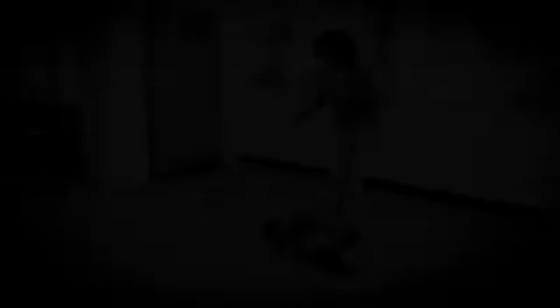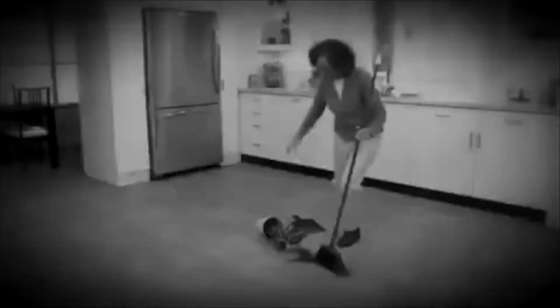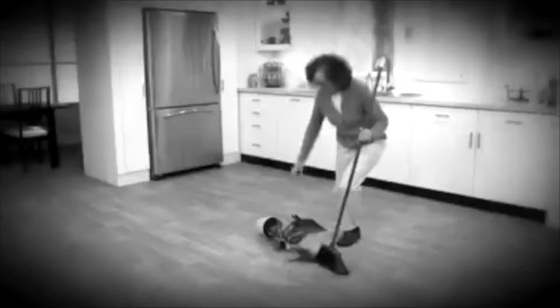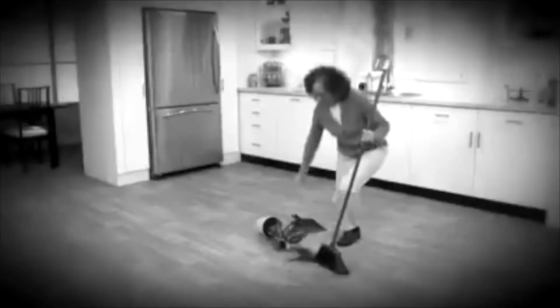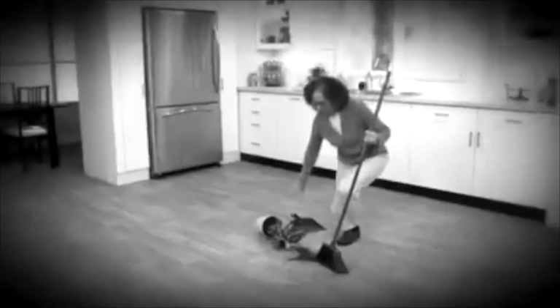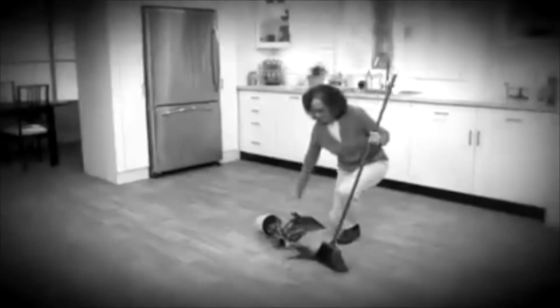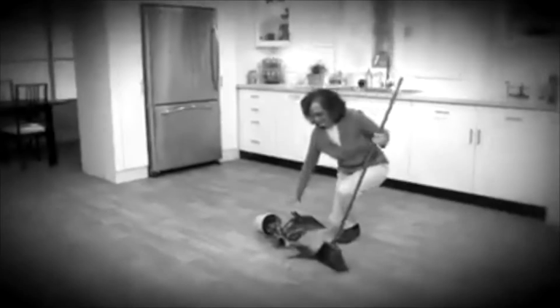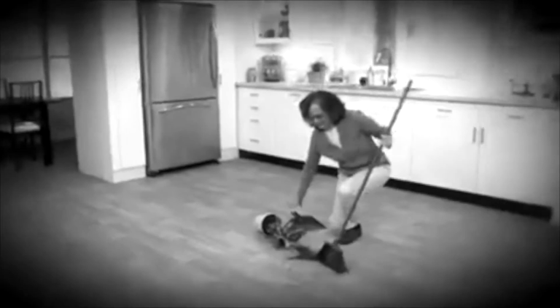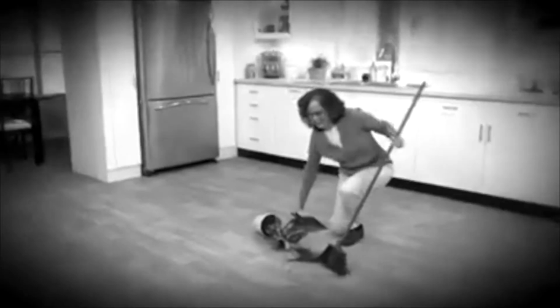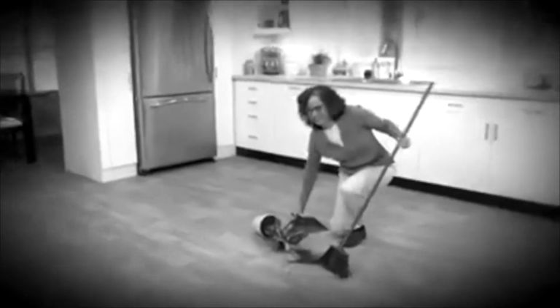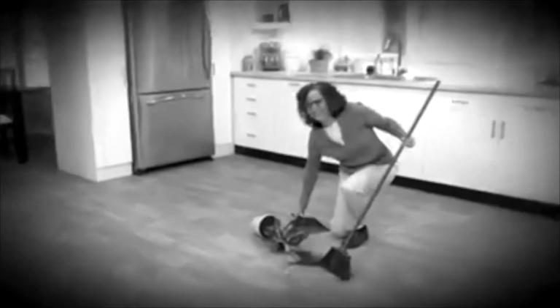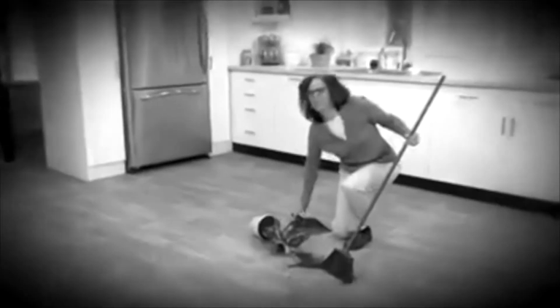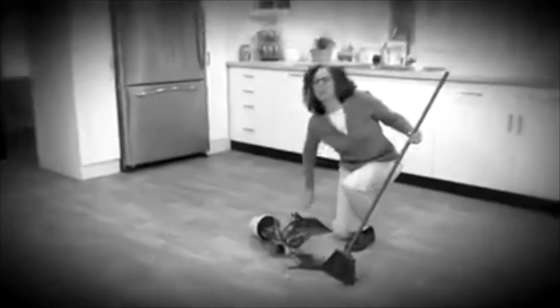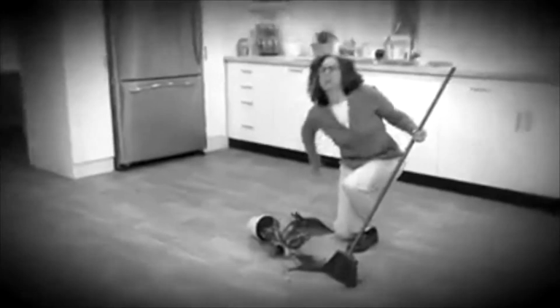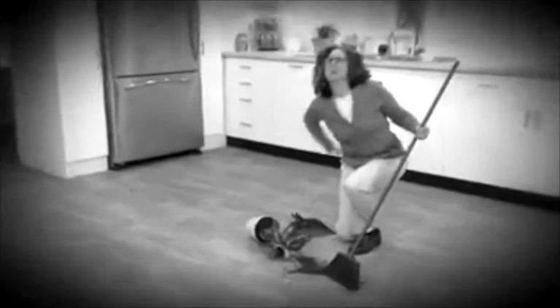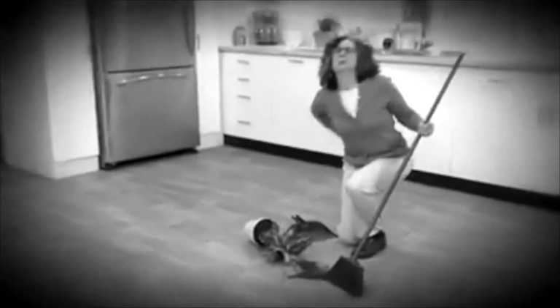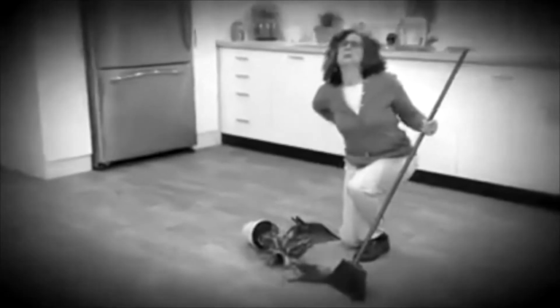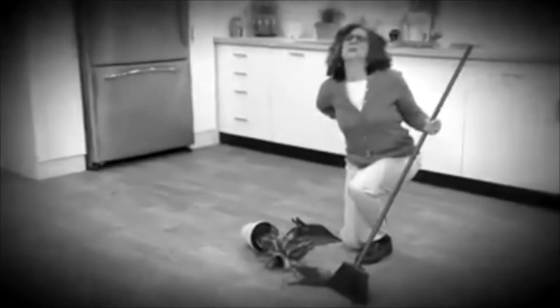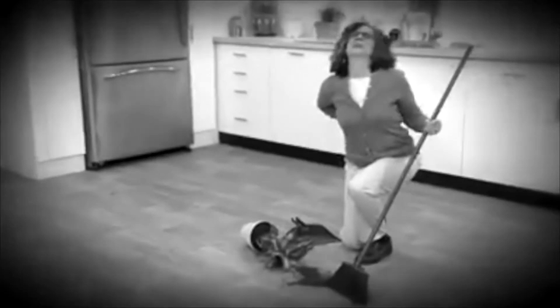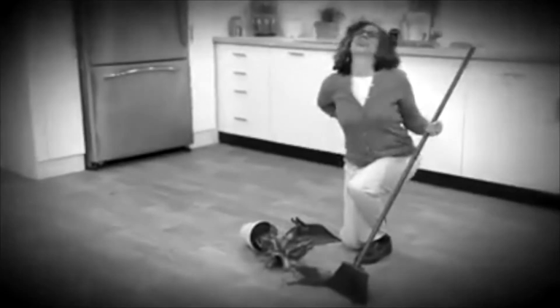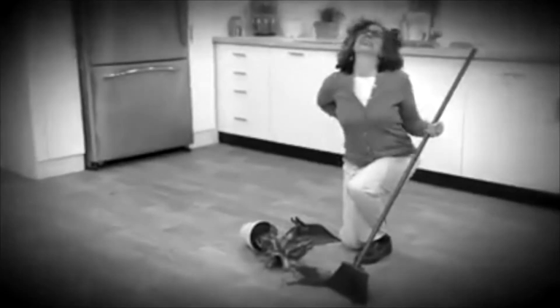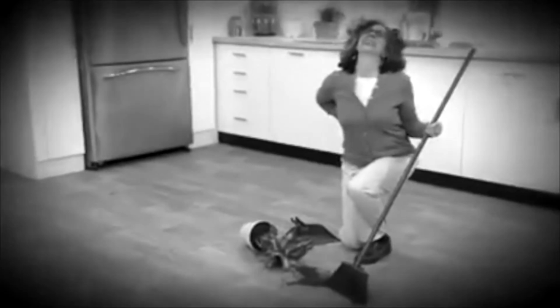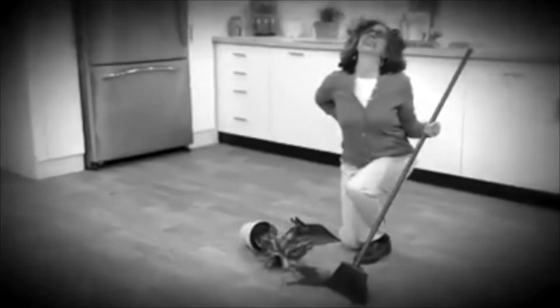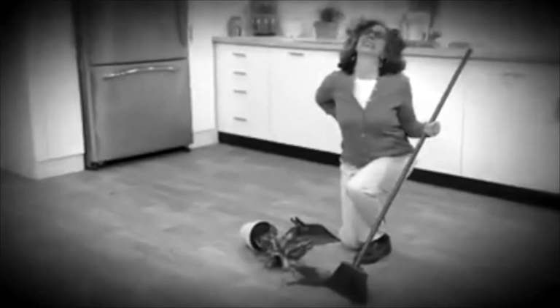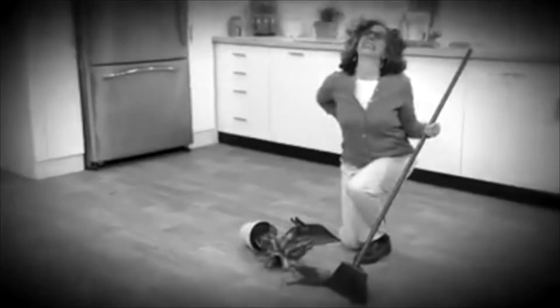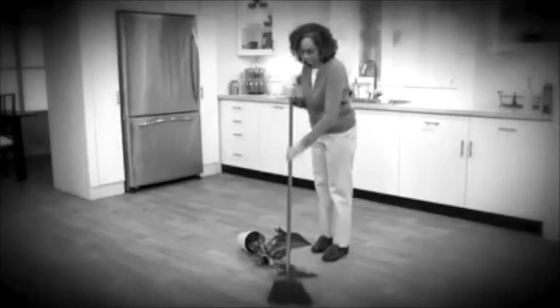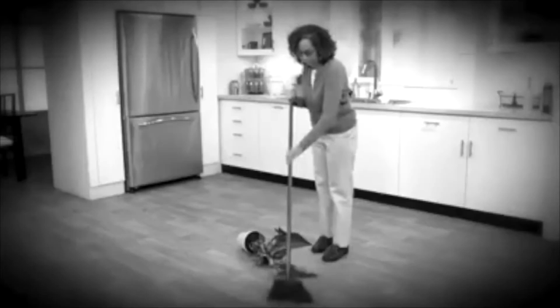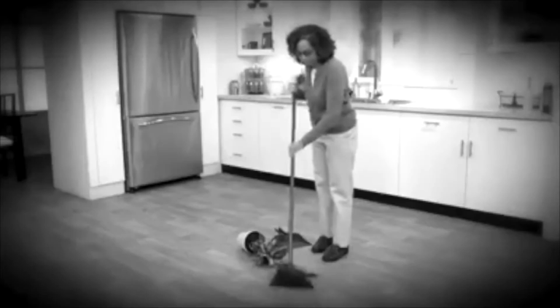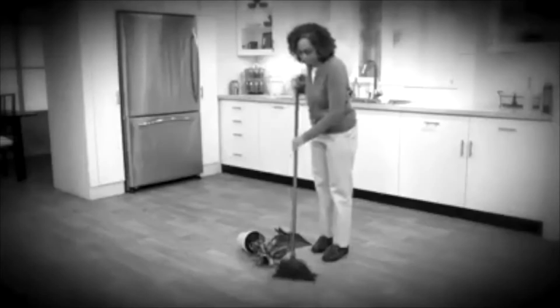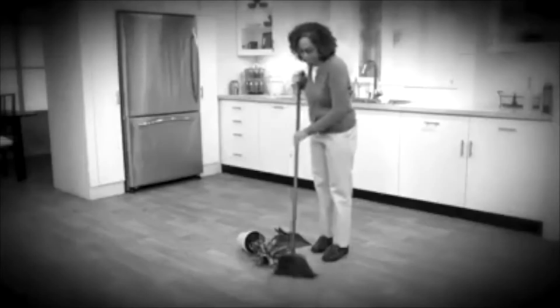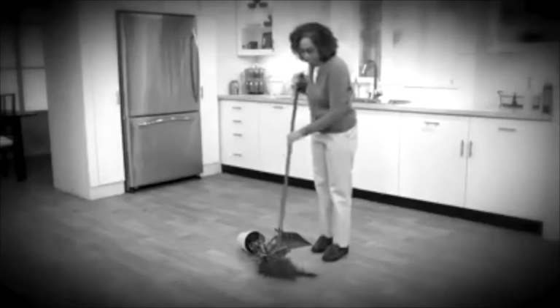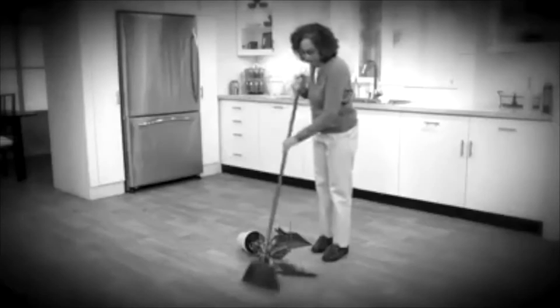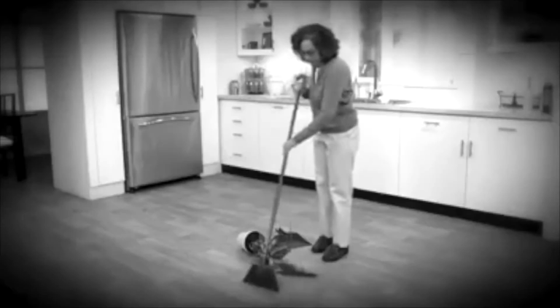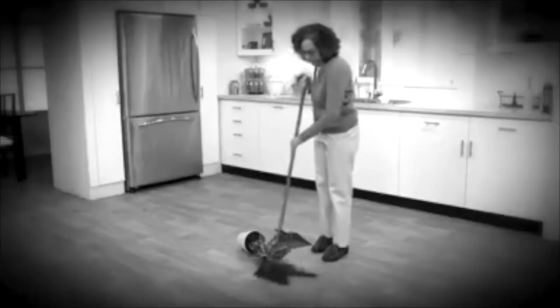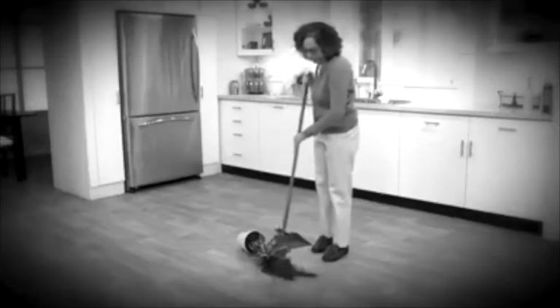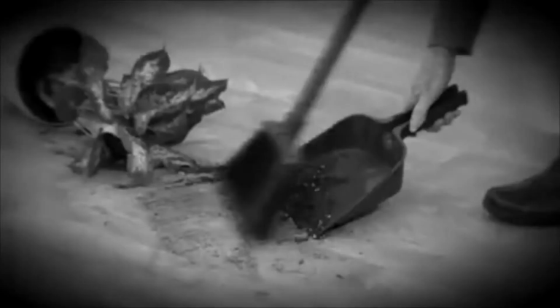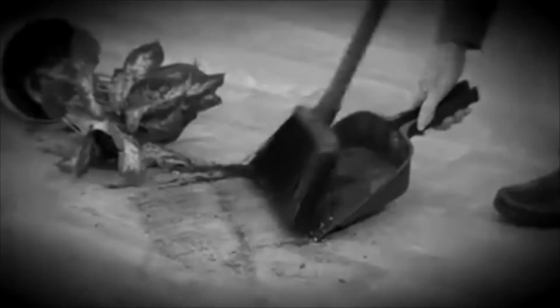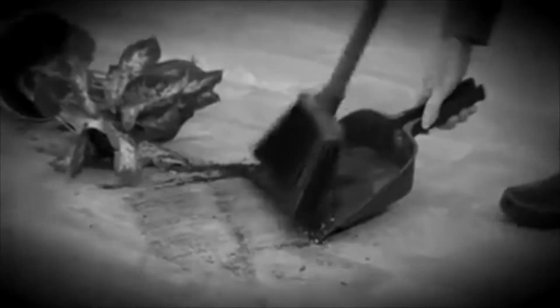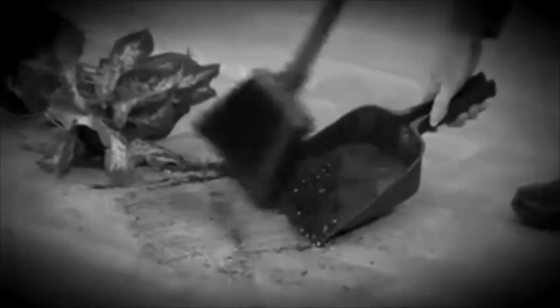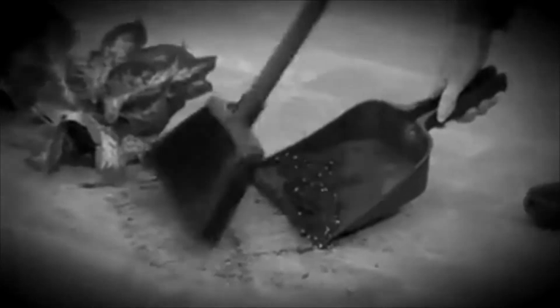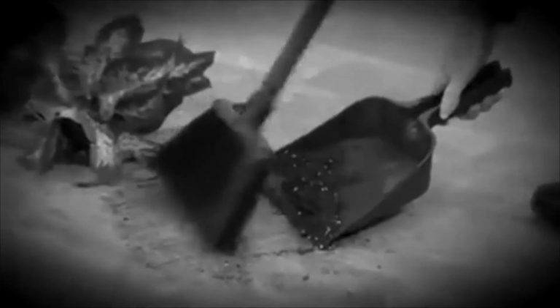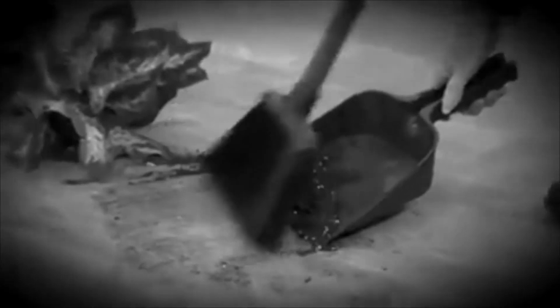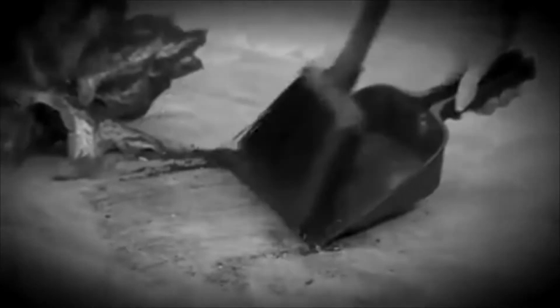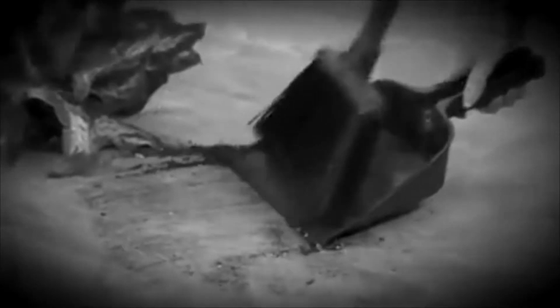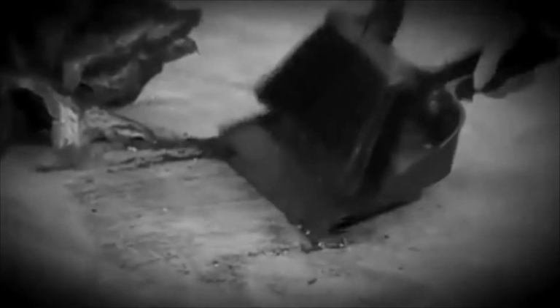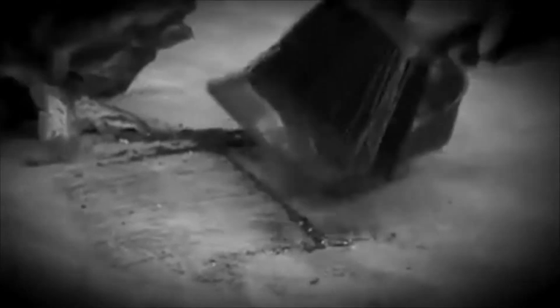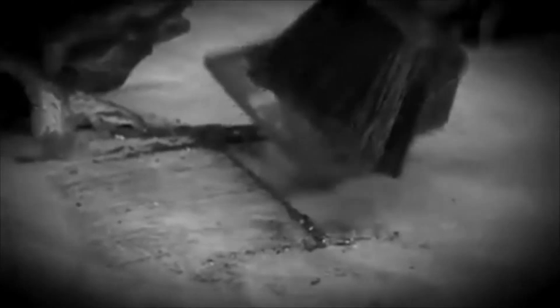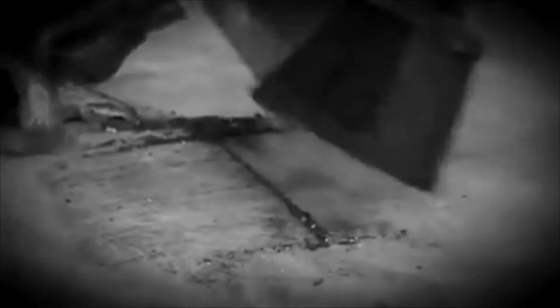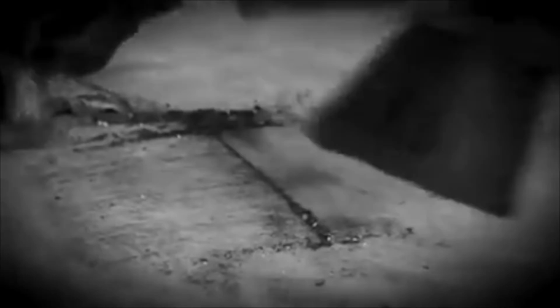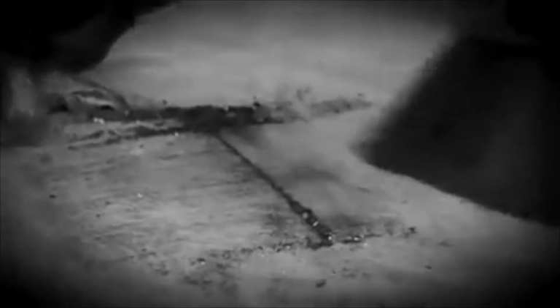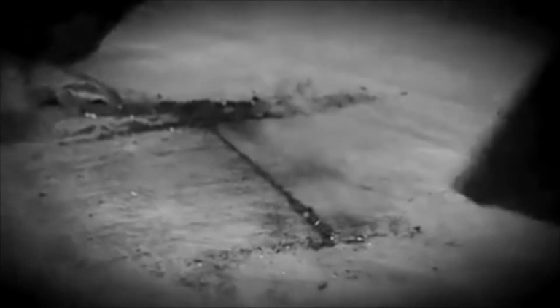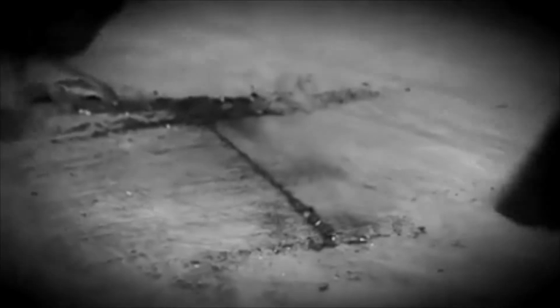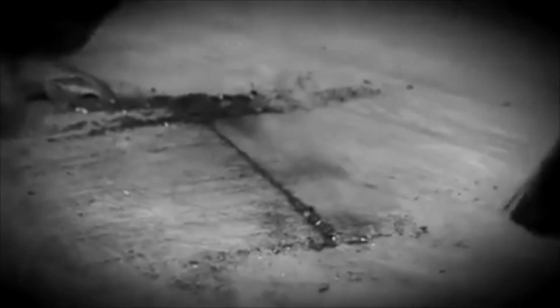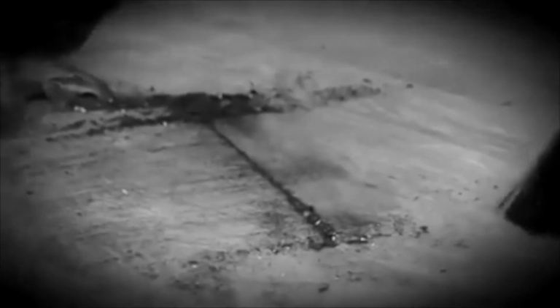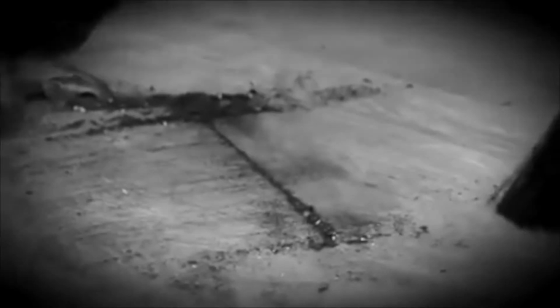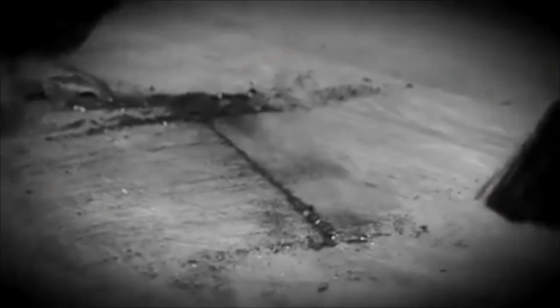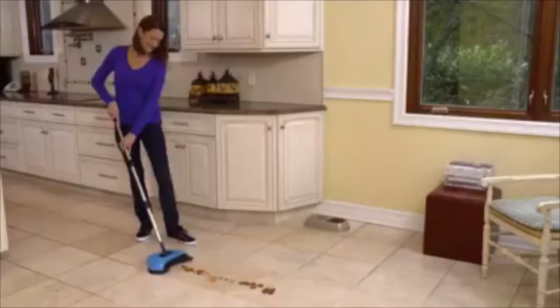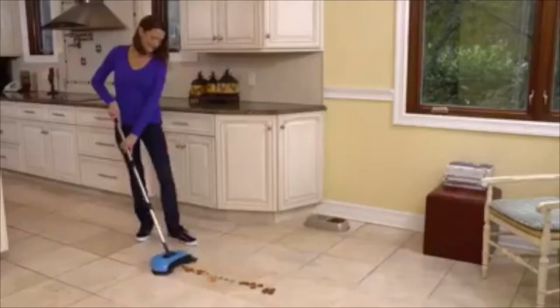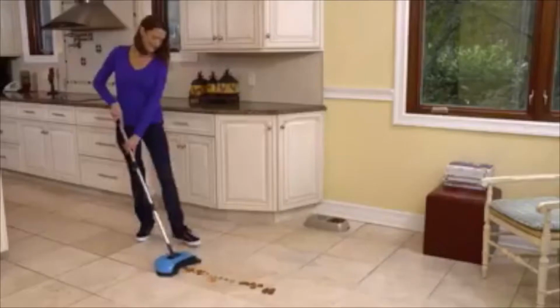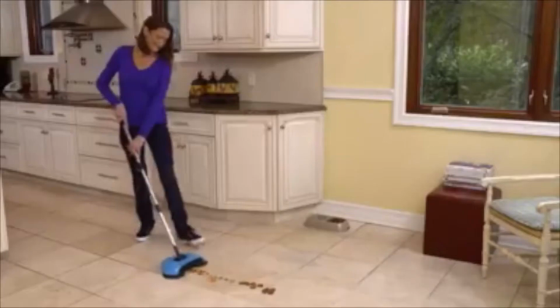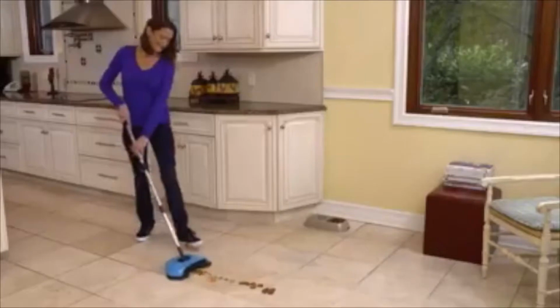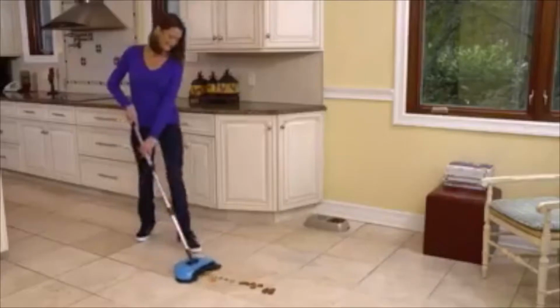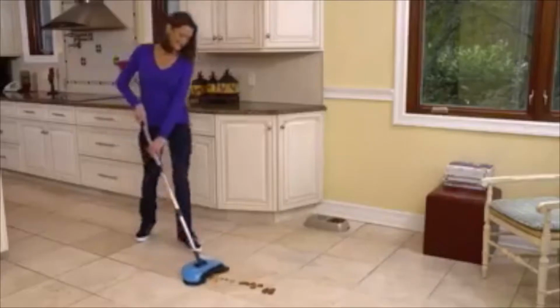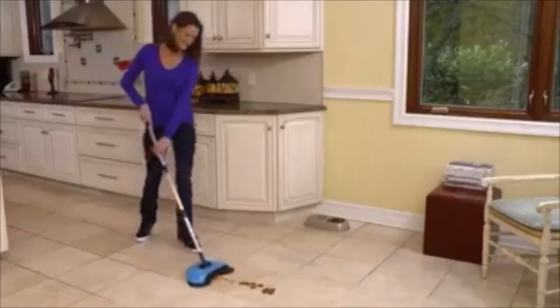Is sweeping with a broom and dustpan a painful chore? You sweep and you scoop, and there's still a mess all over the floor. Well, not anymore.